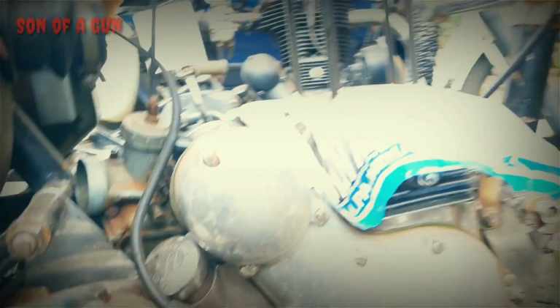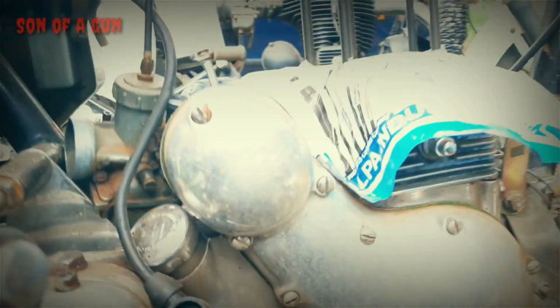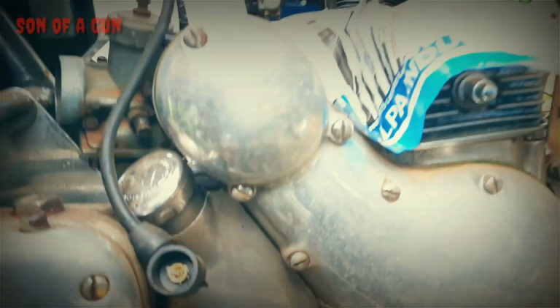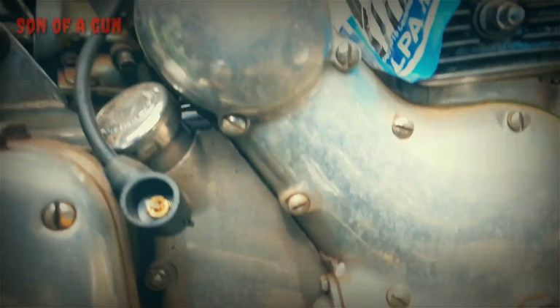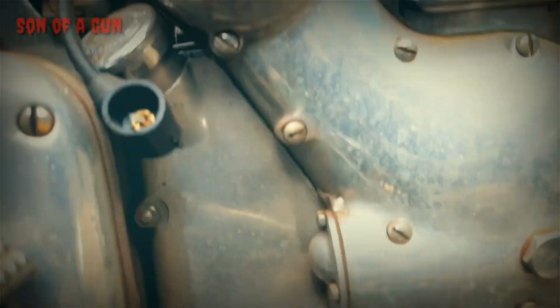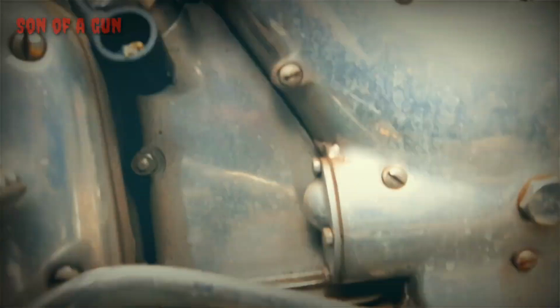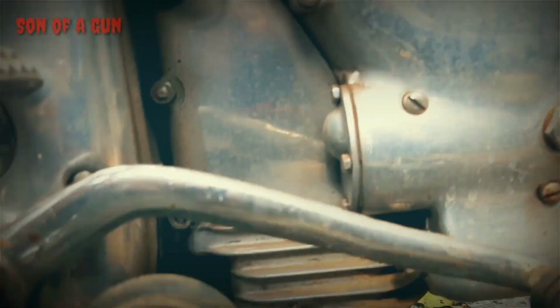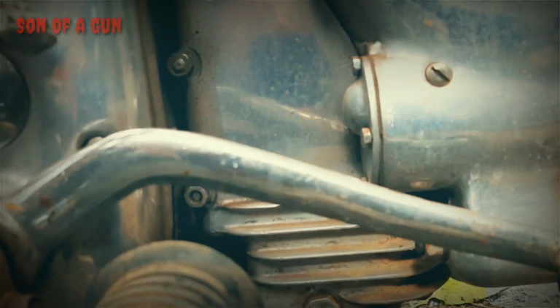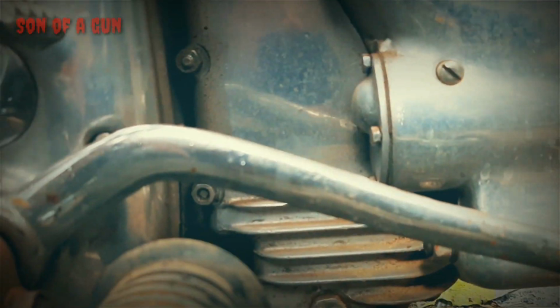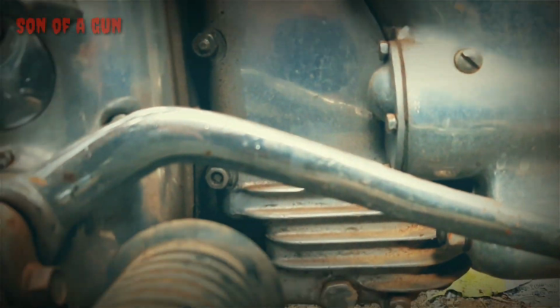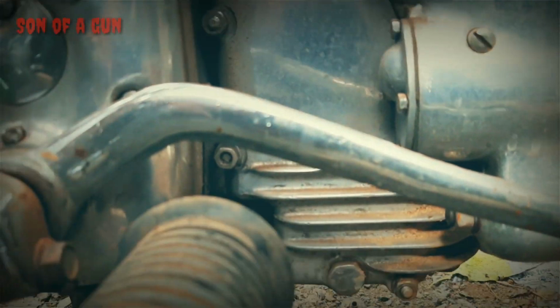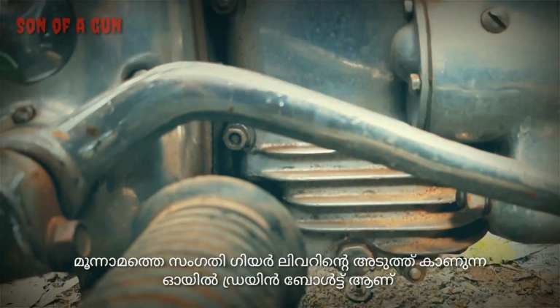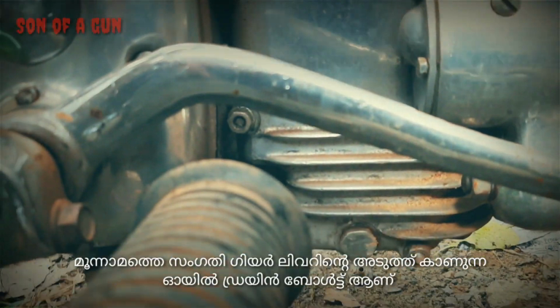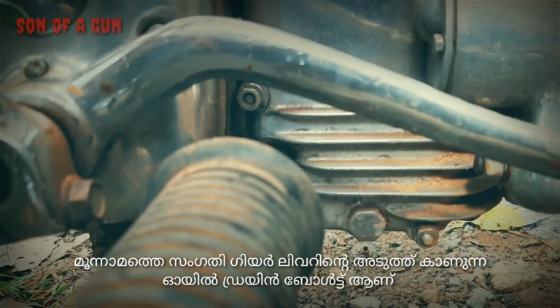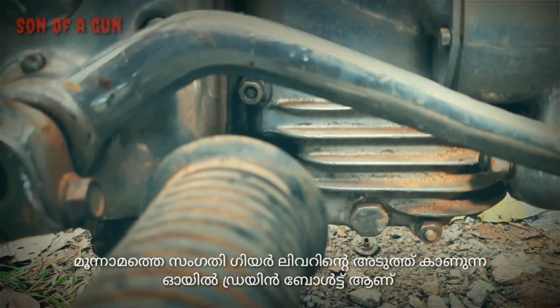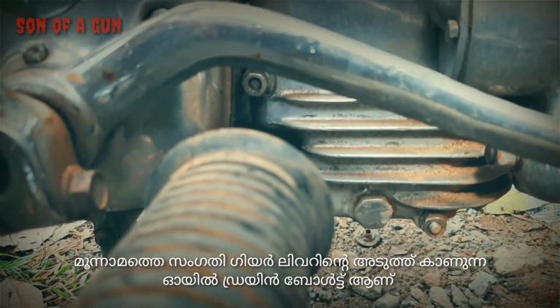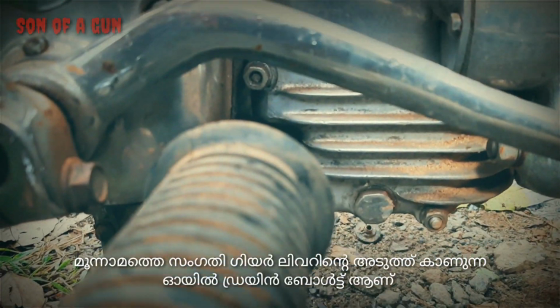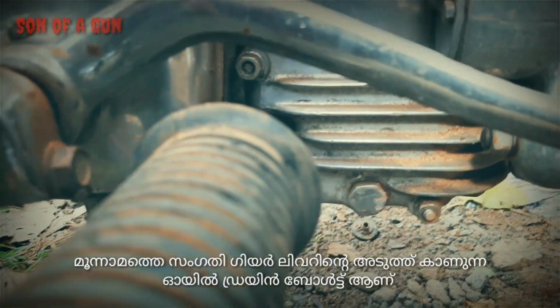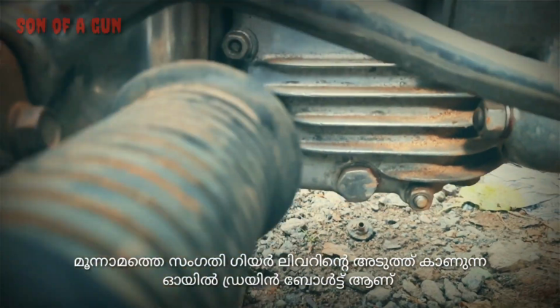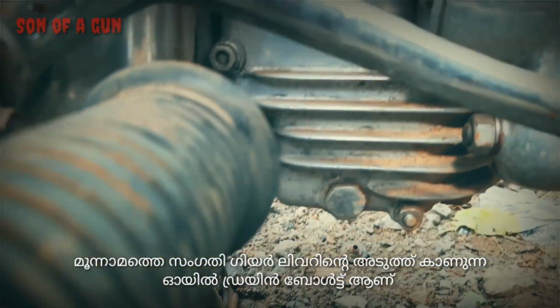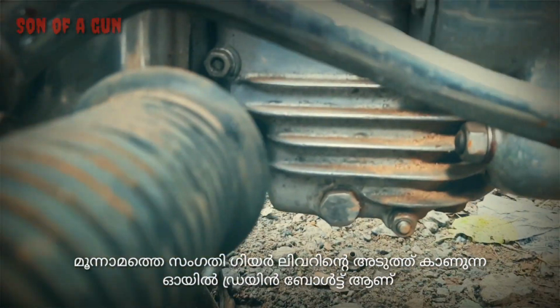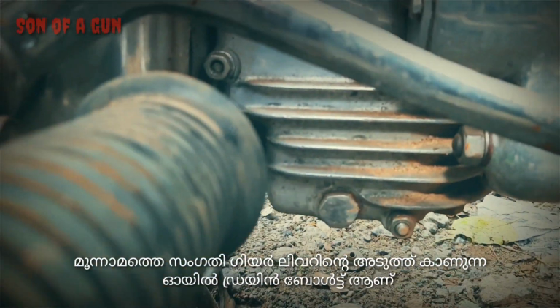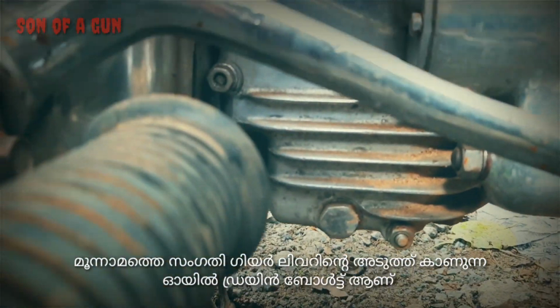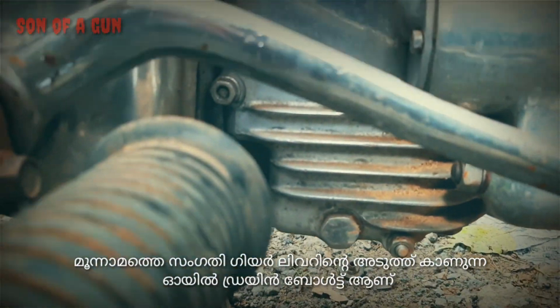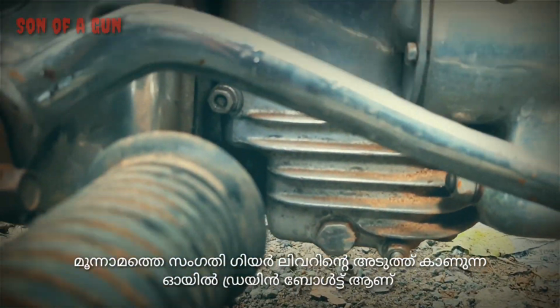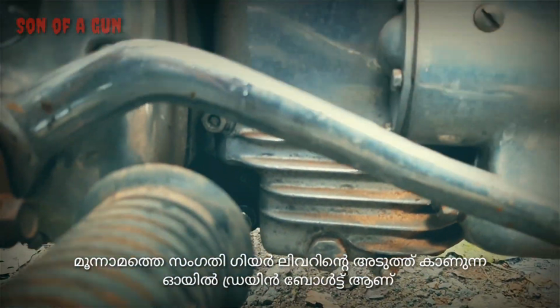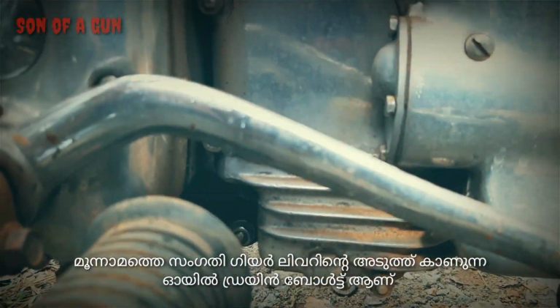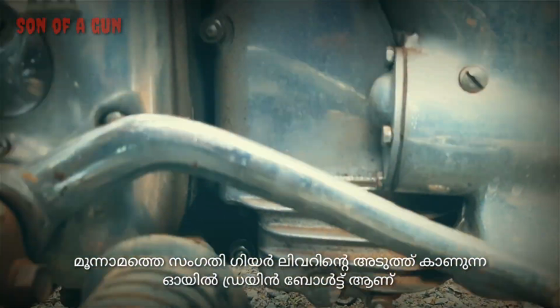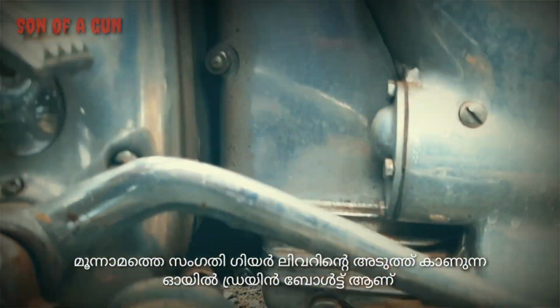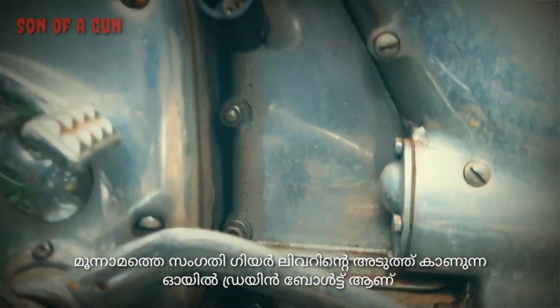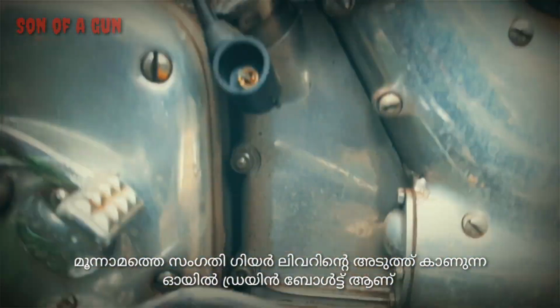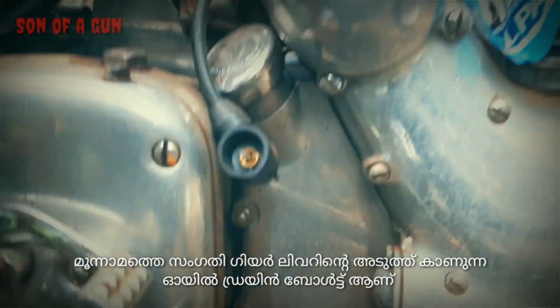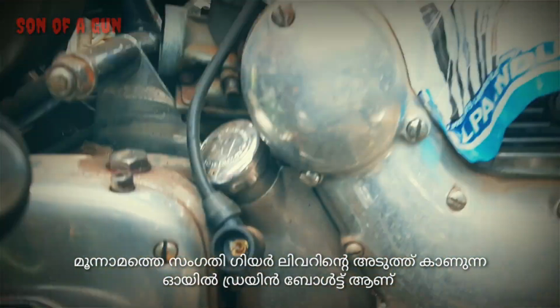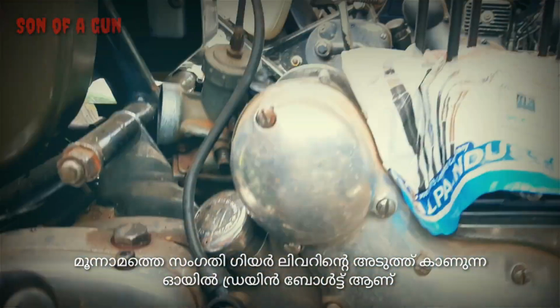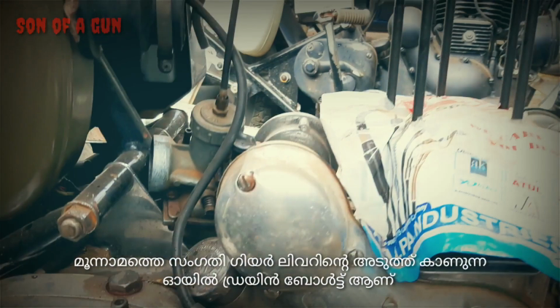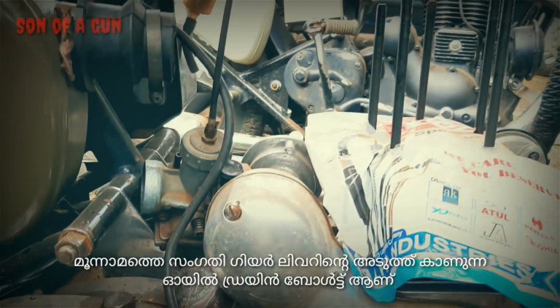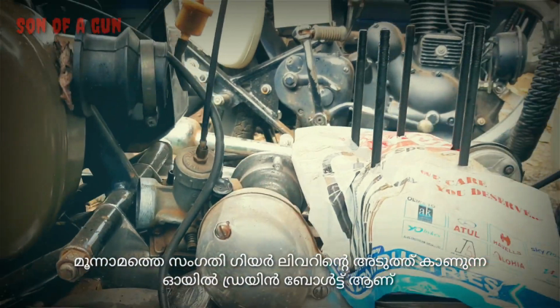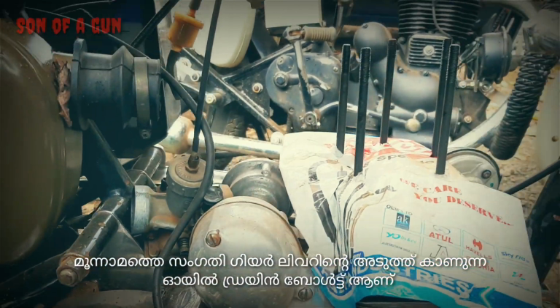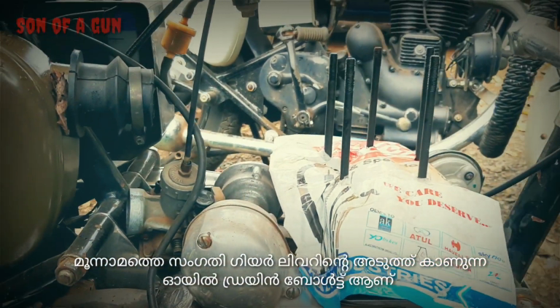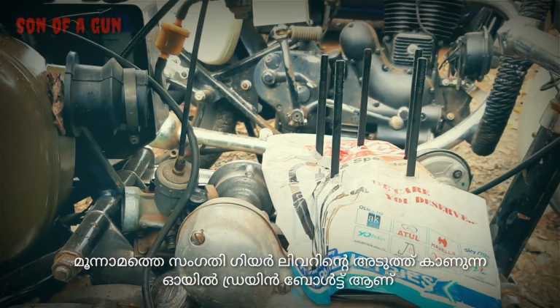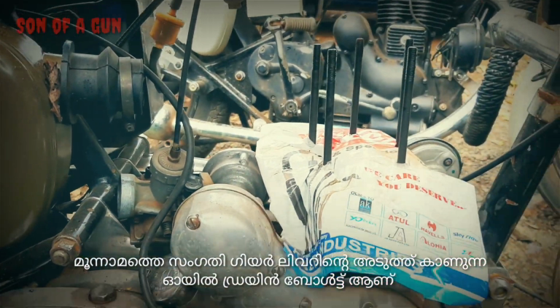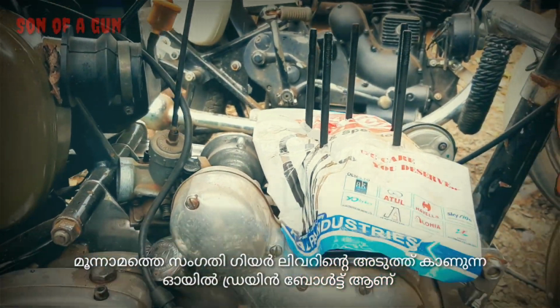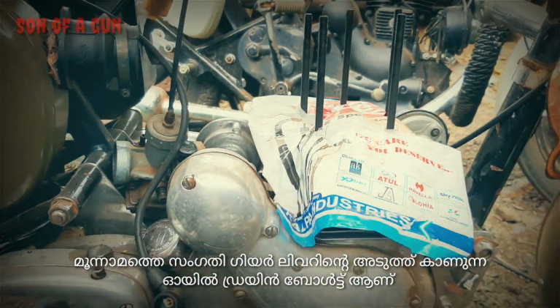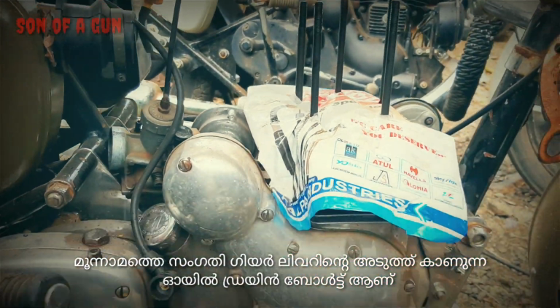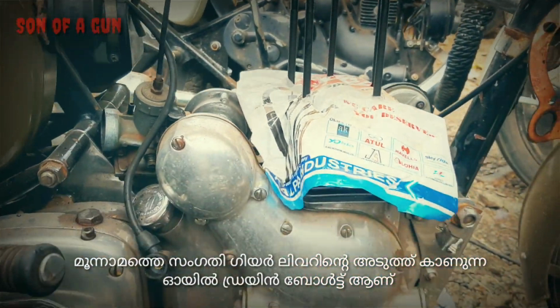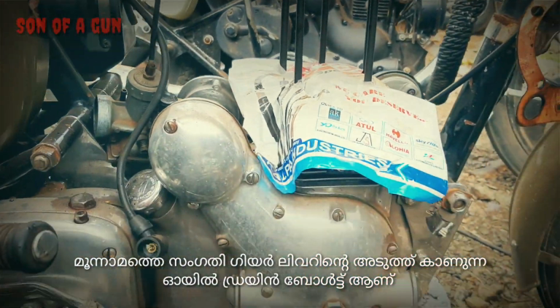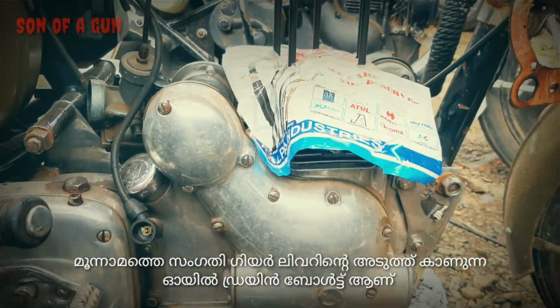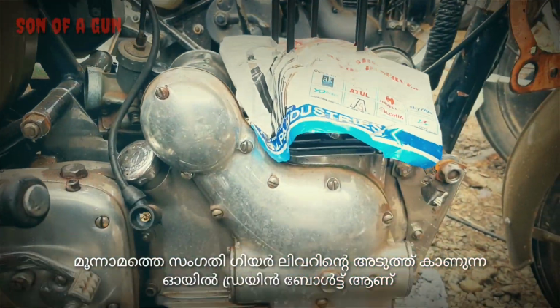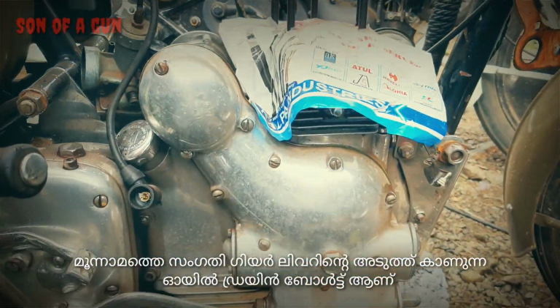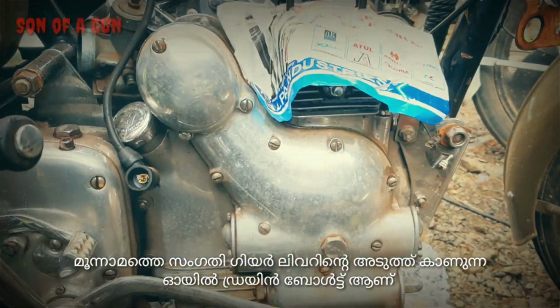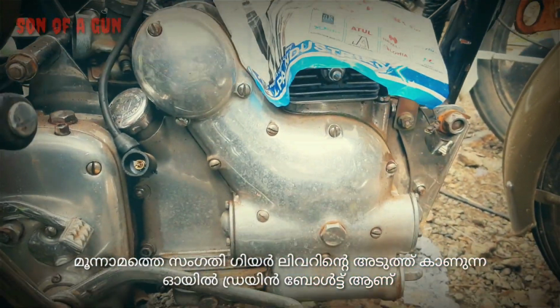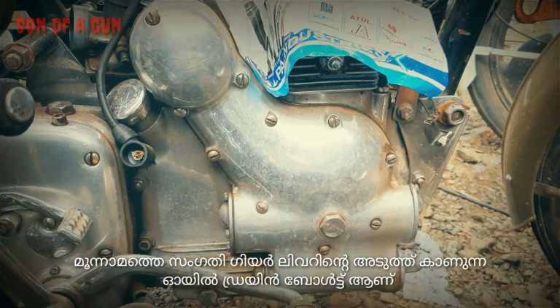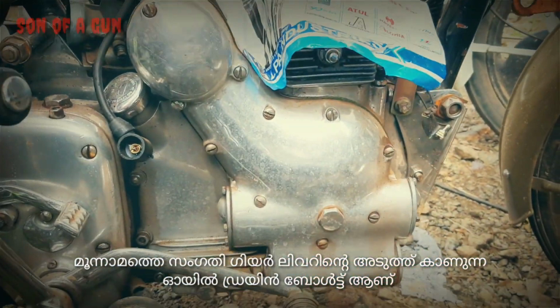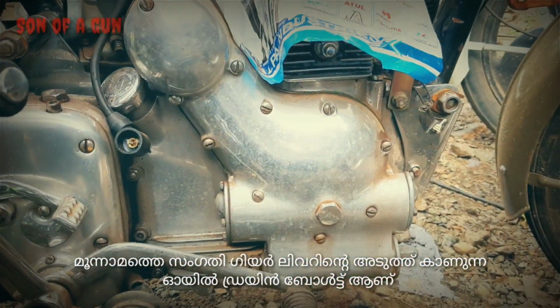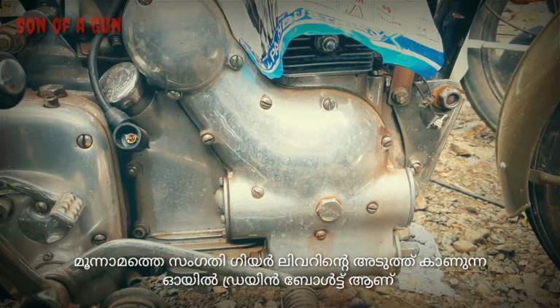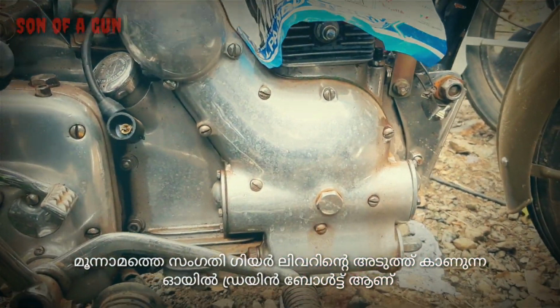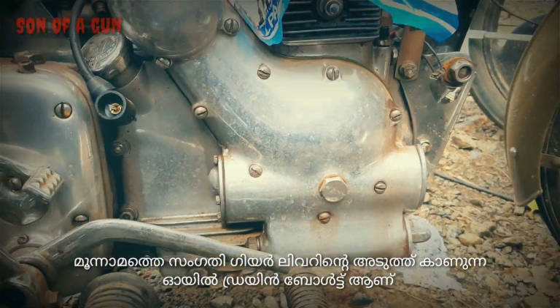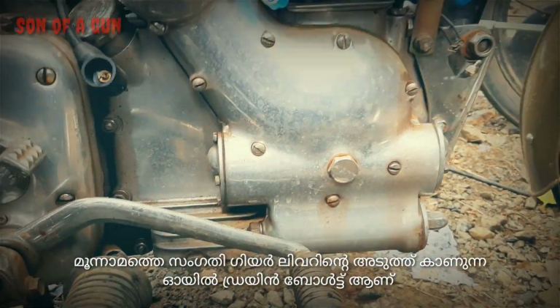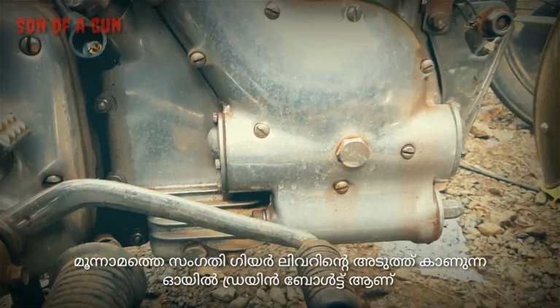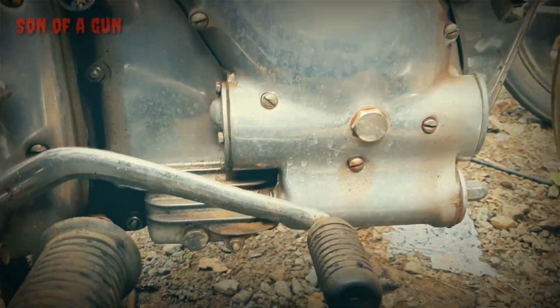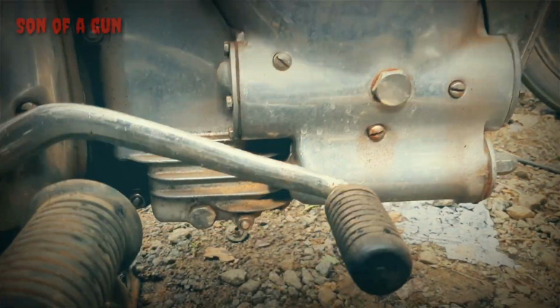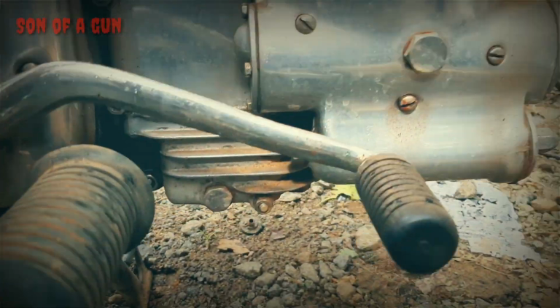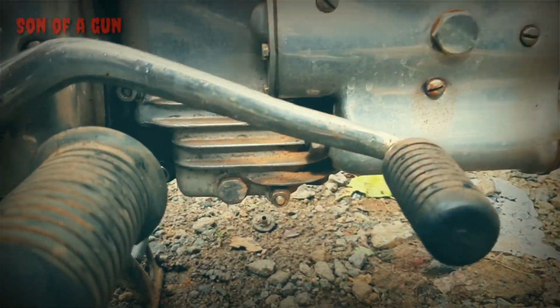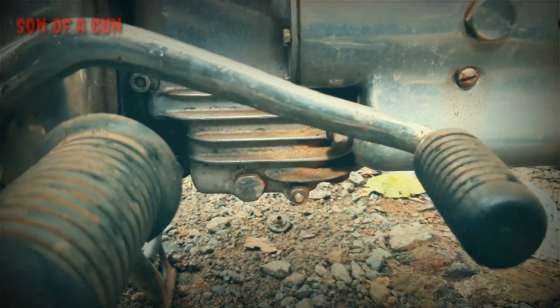Point number three is the oil drain bolt, seen next to the gear lever on the right side bottom of the casing.